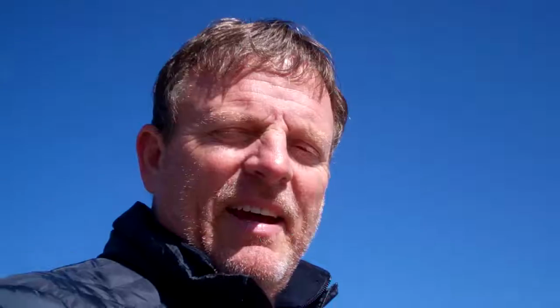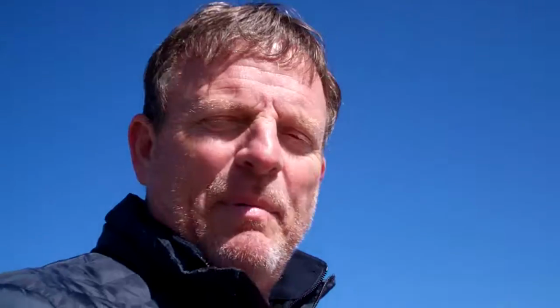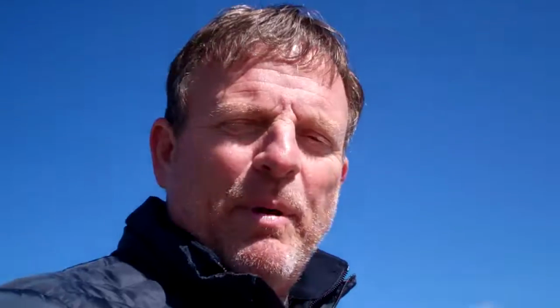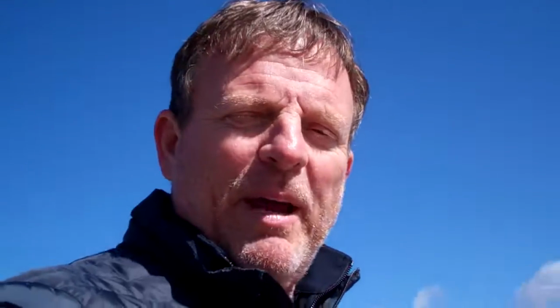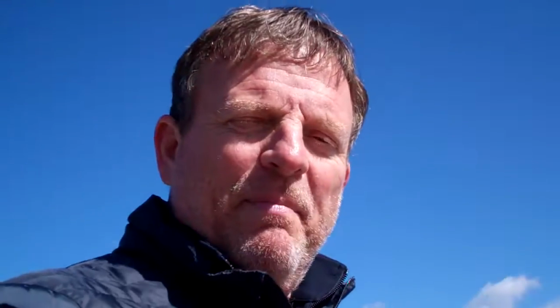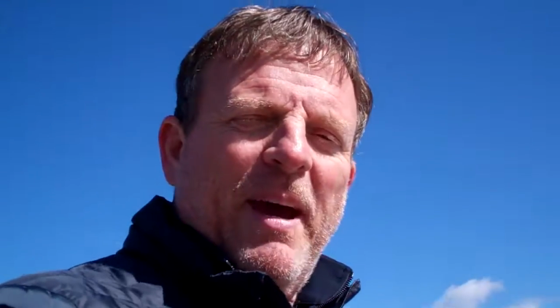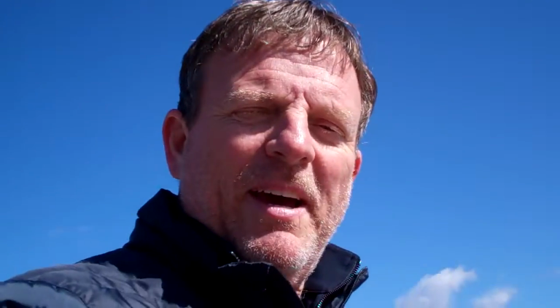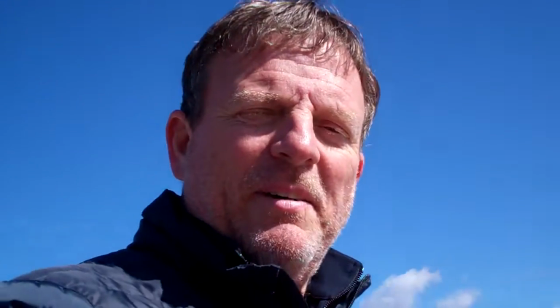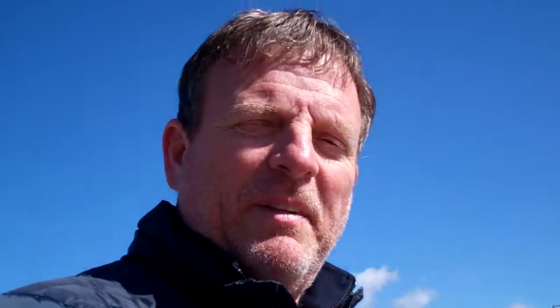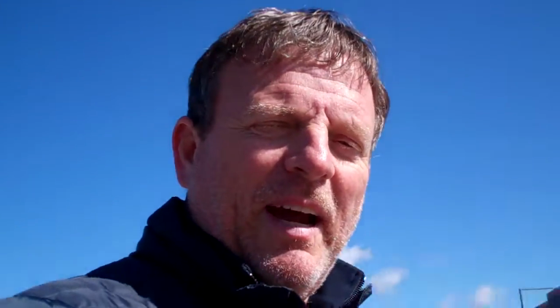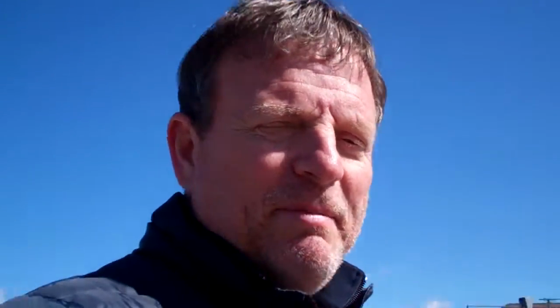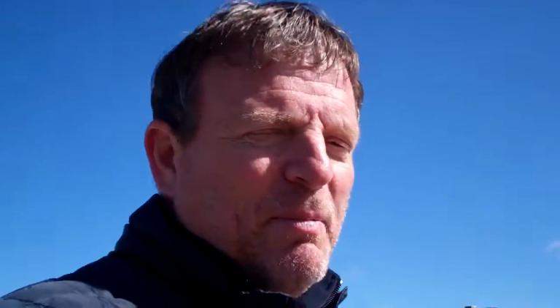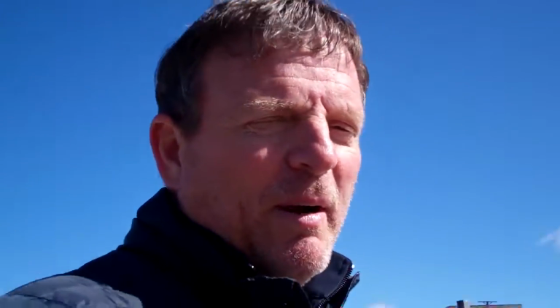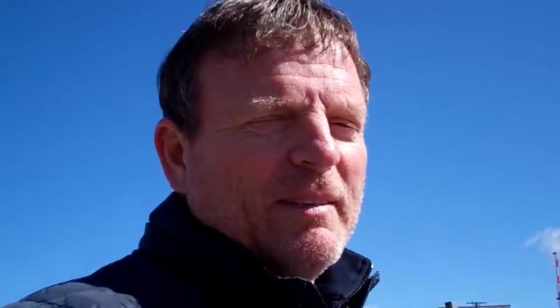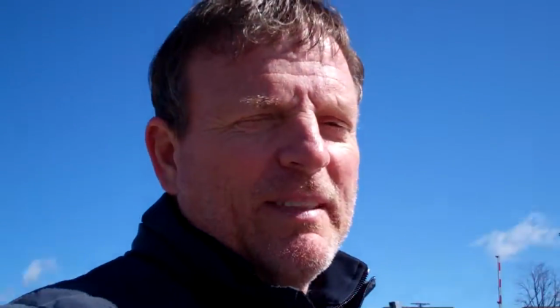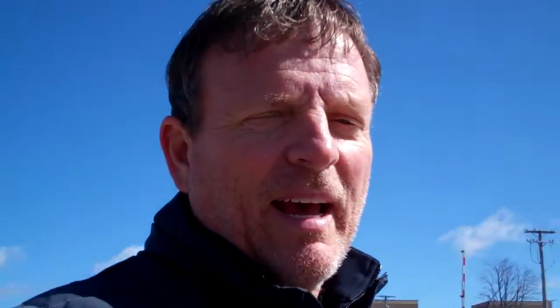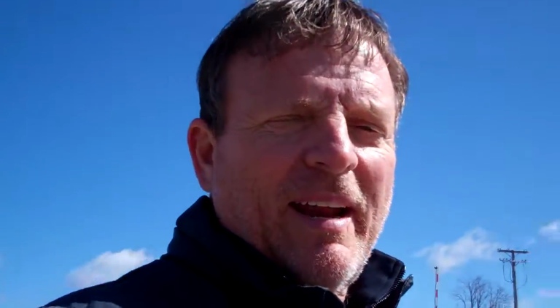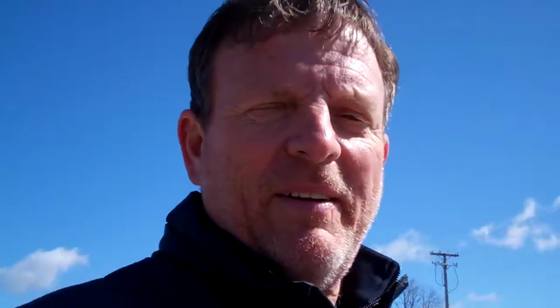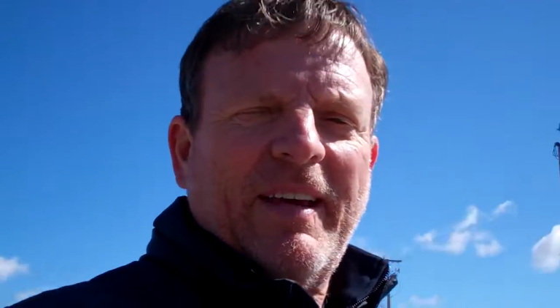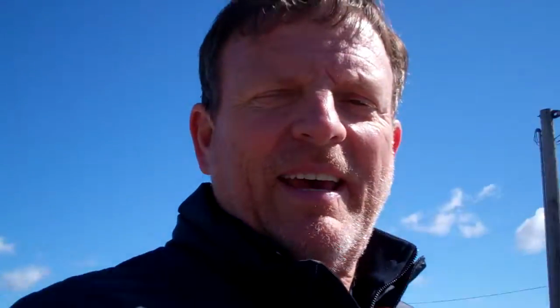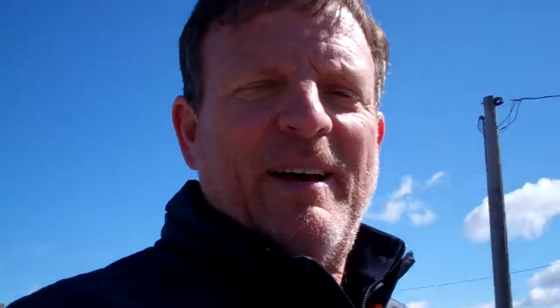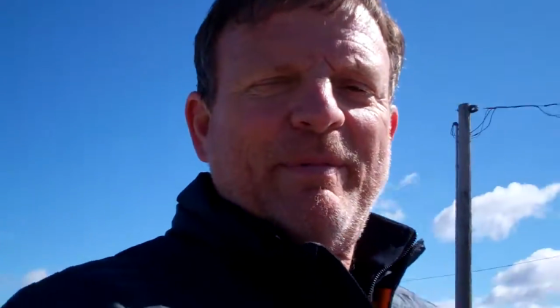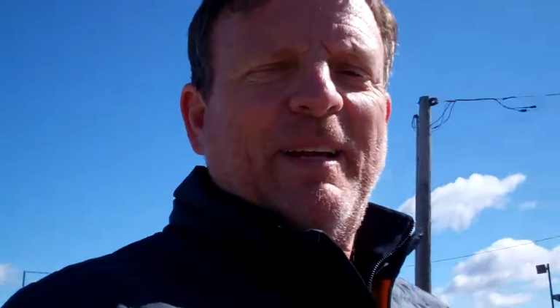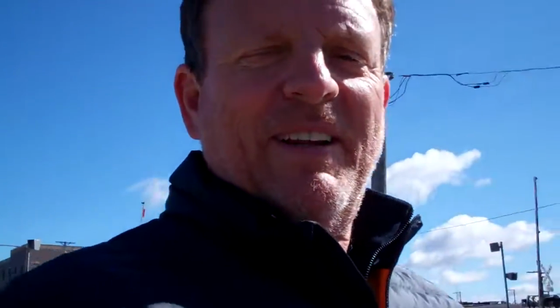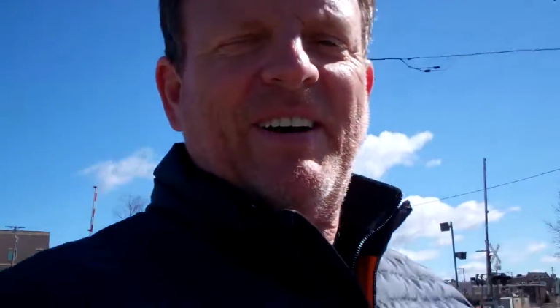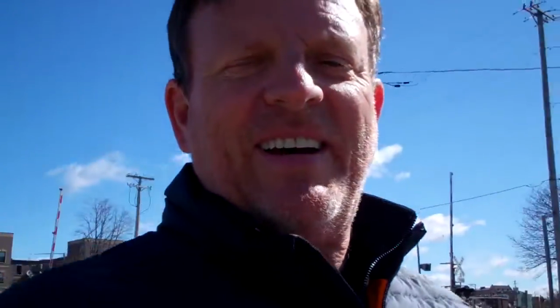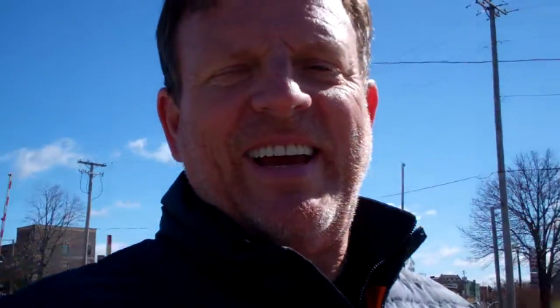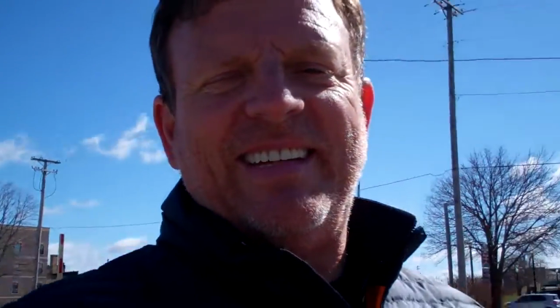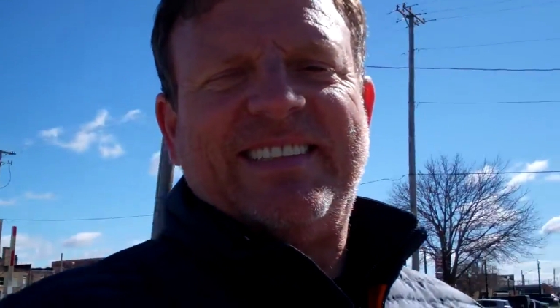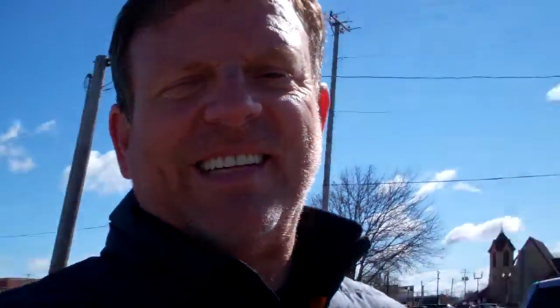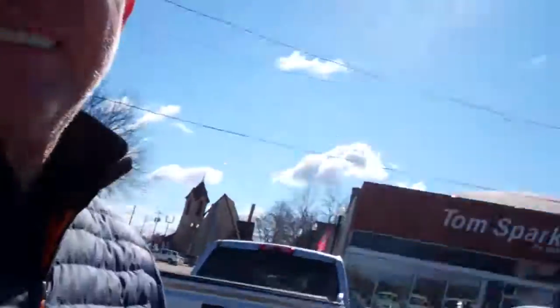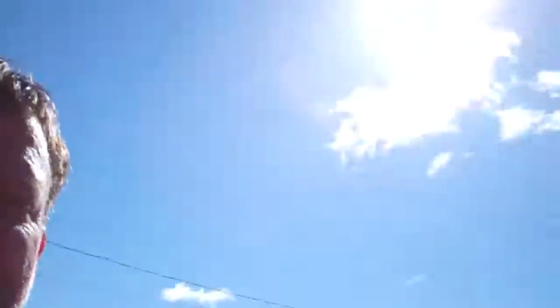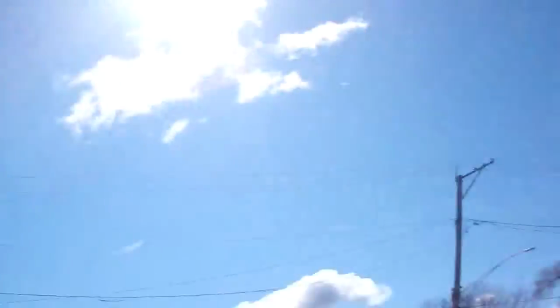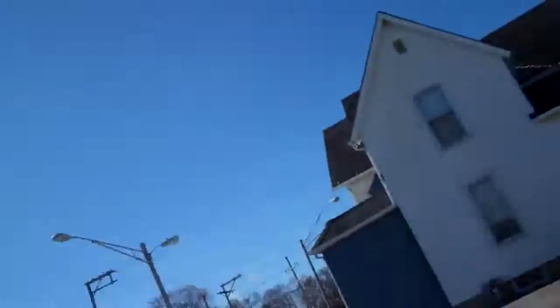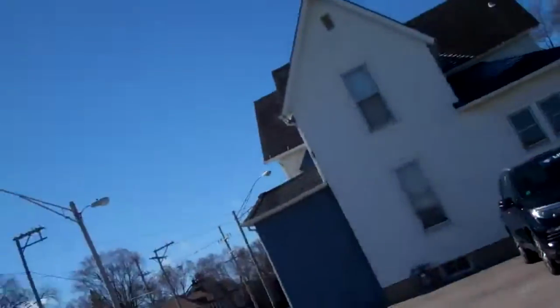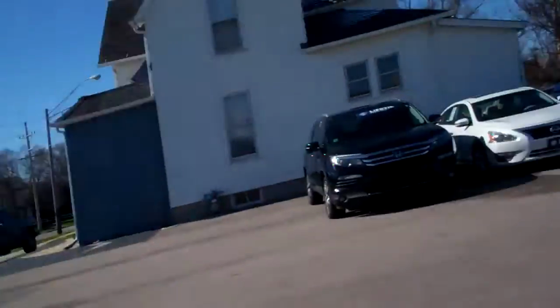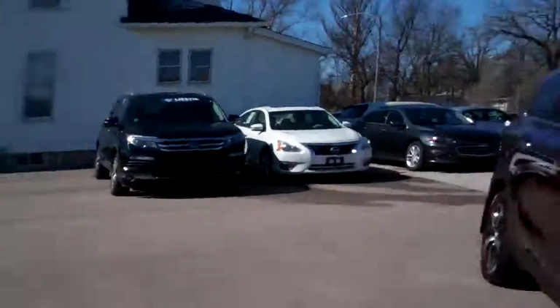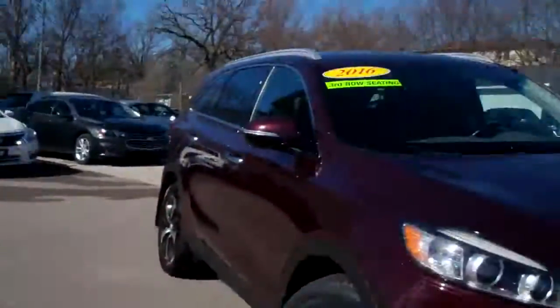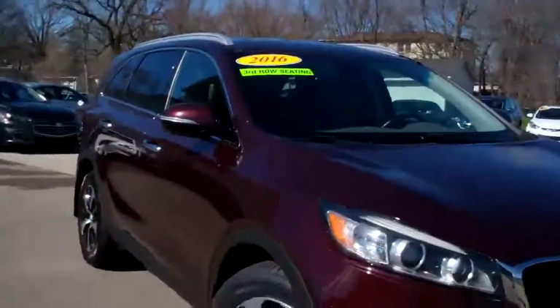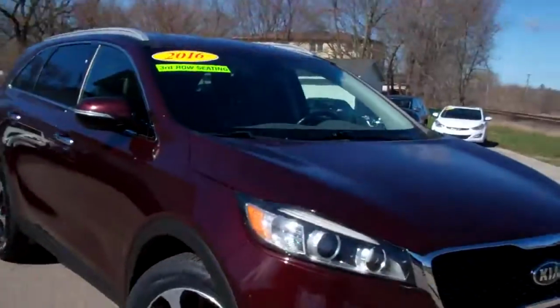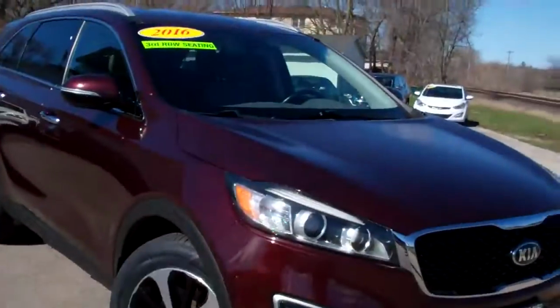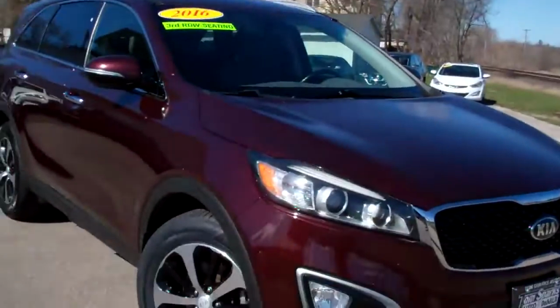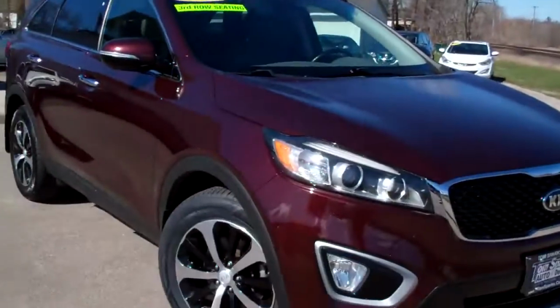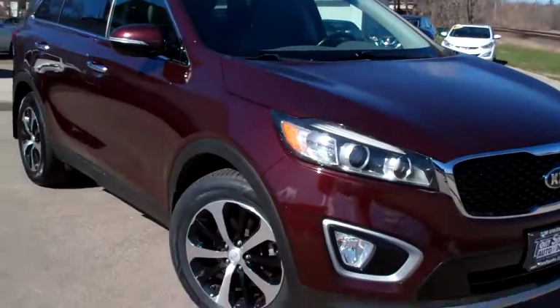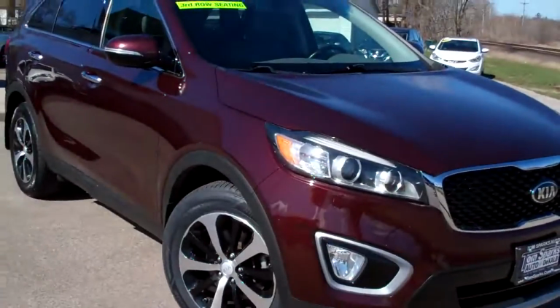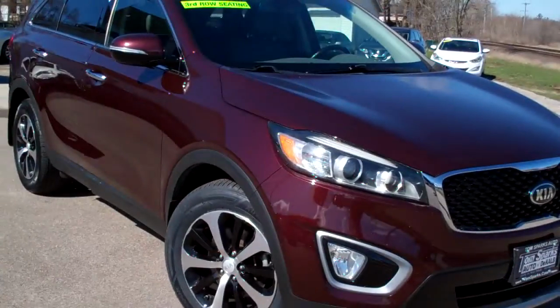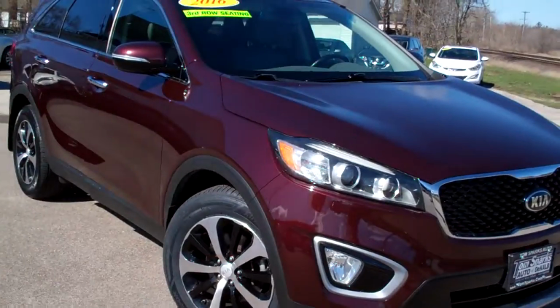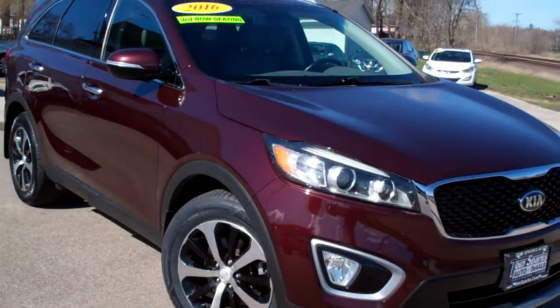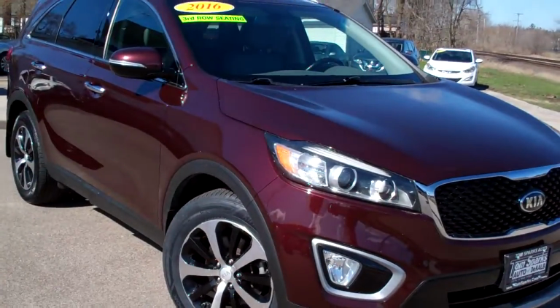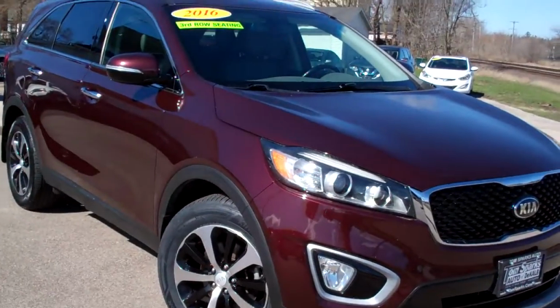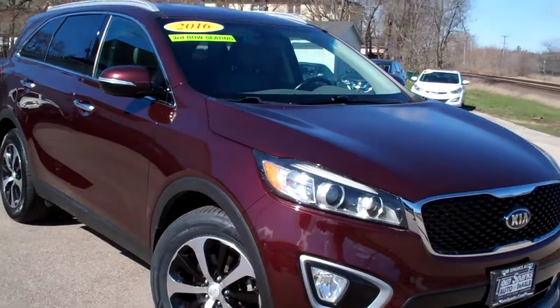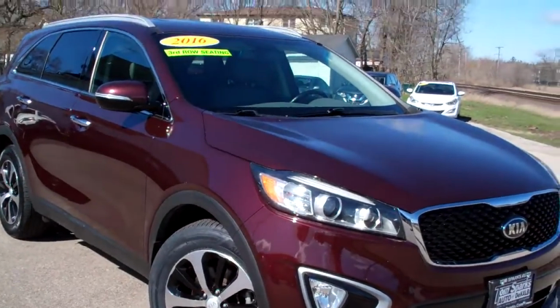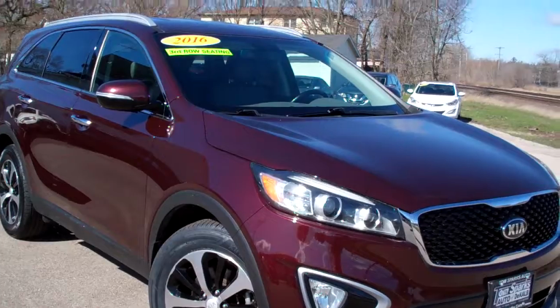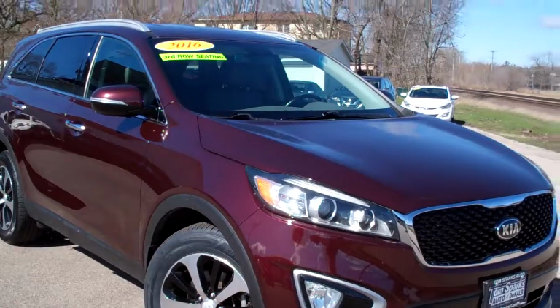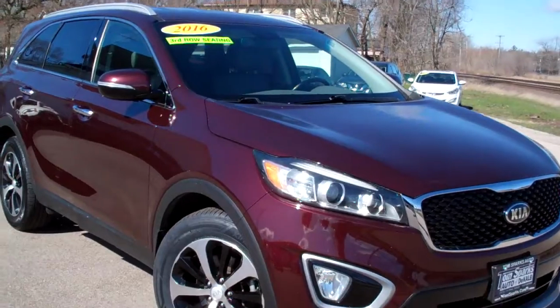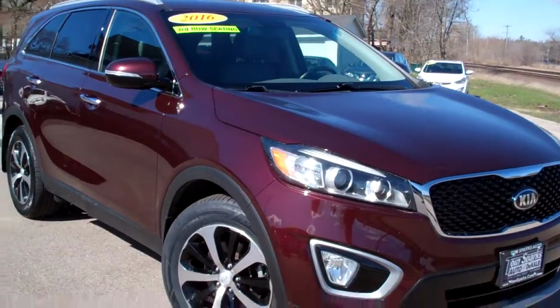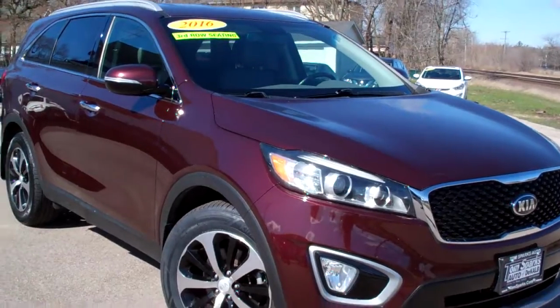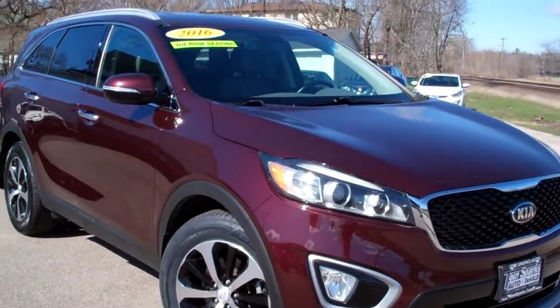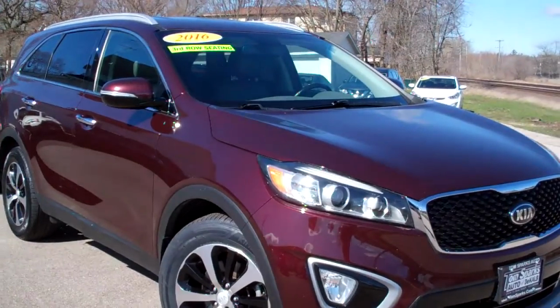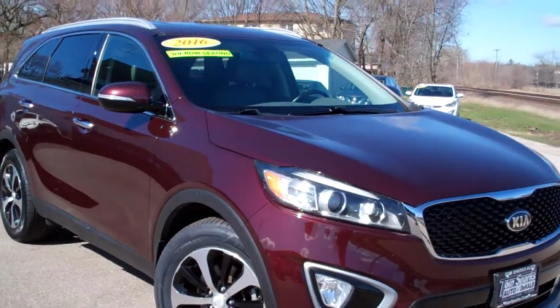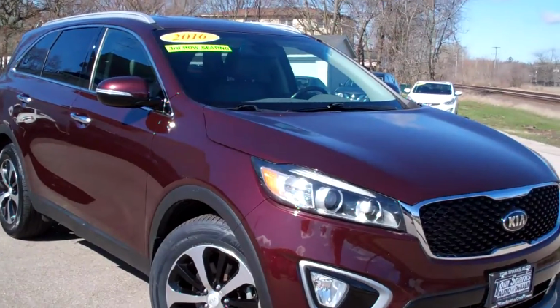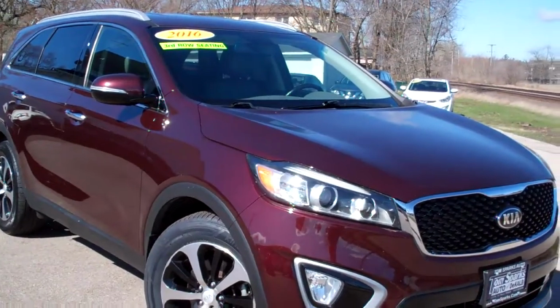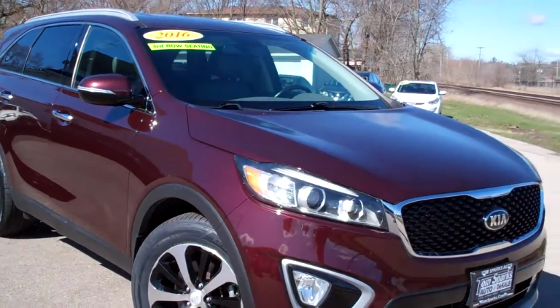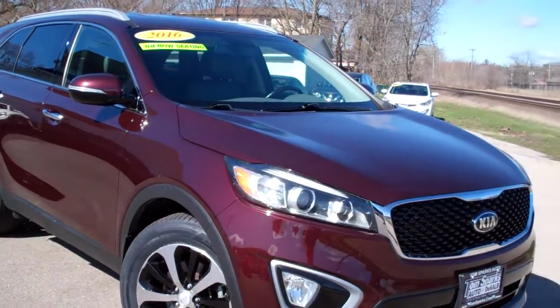Hey there, Brad Mayo, Tom Sparks Auto, DeKalb, Illinois. Hey, check this out — 2016 Kia Sorento.